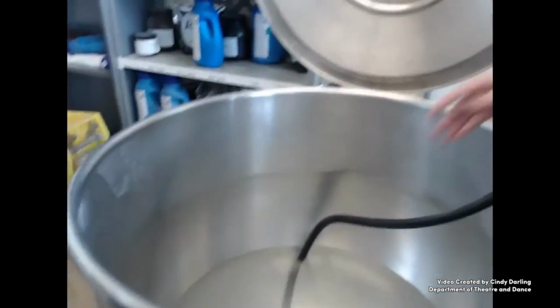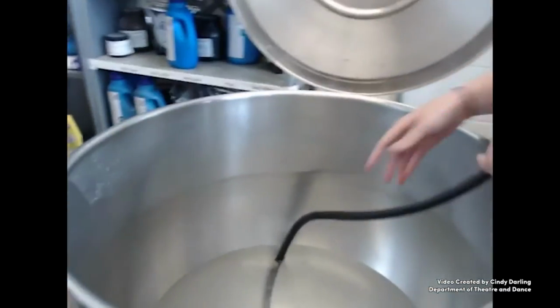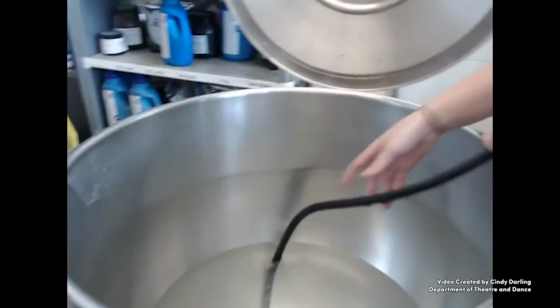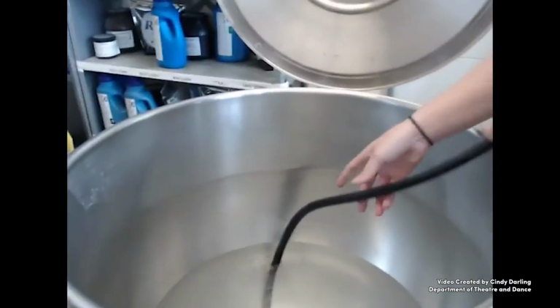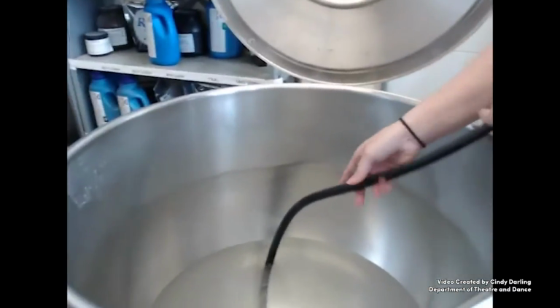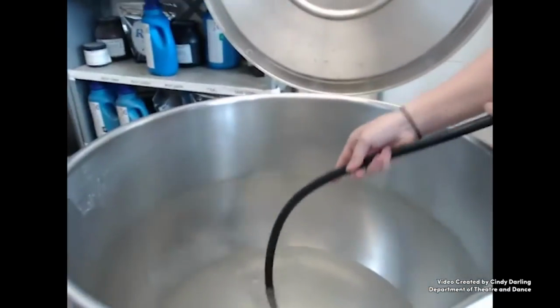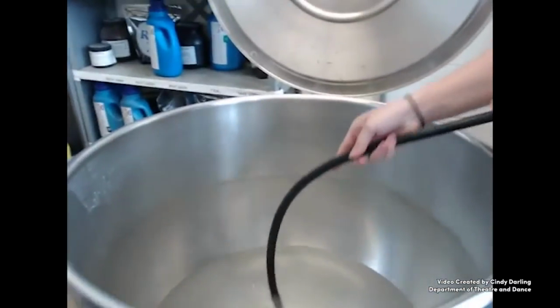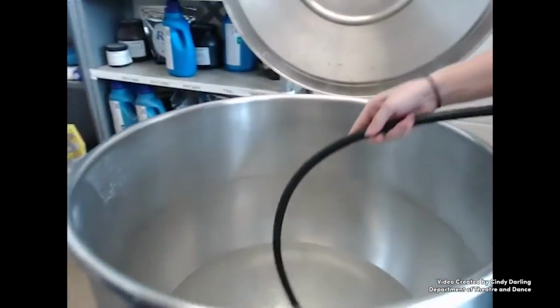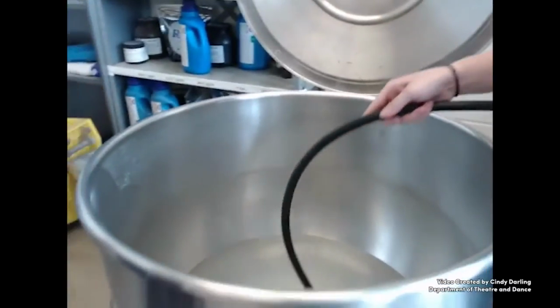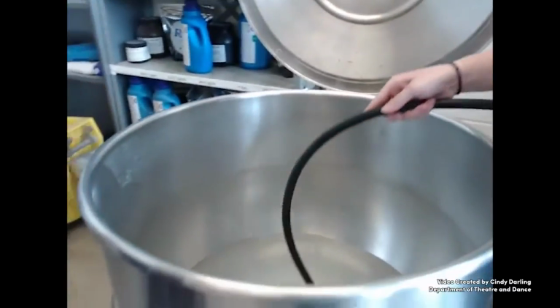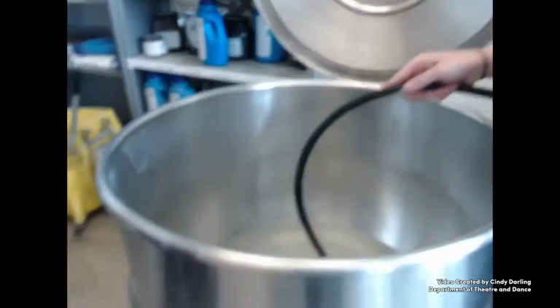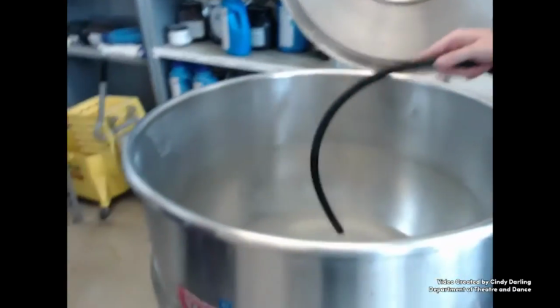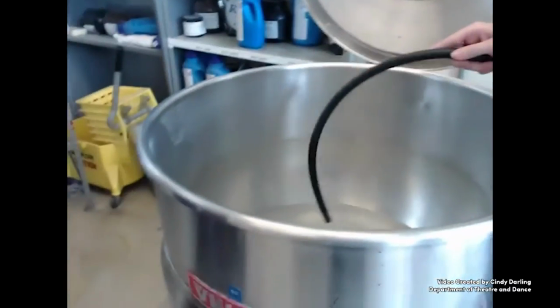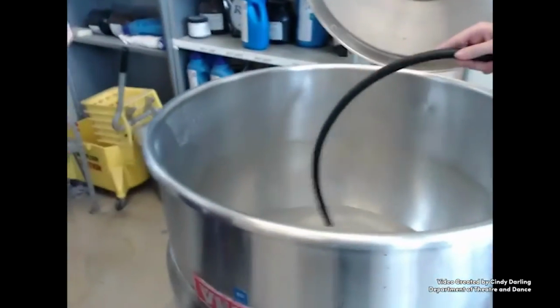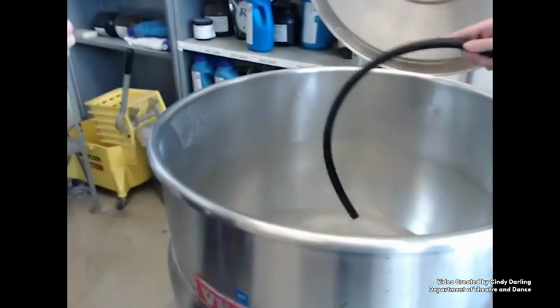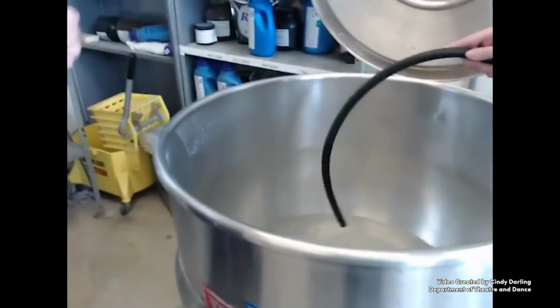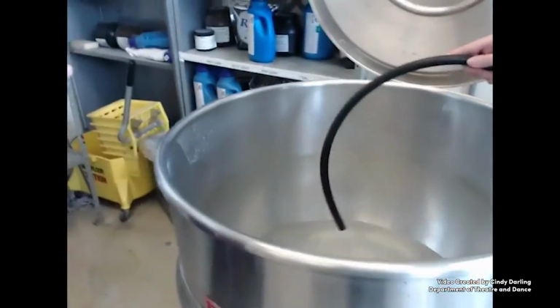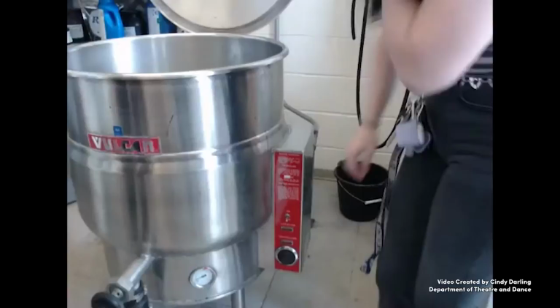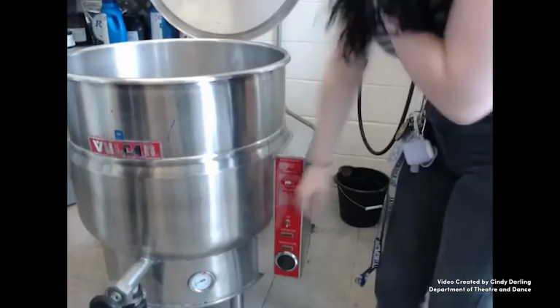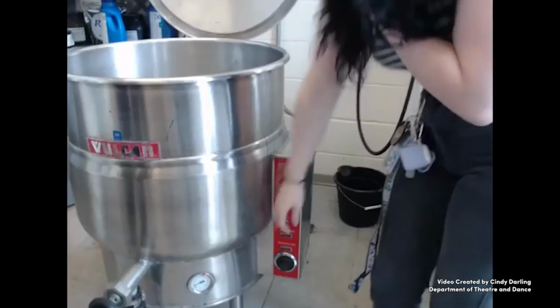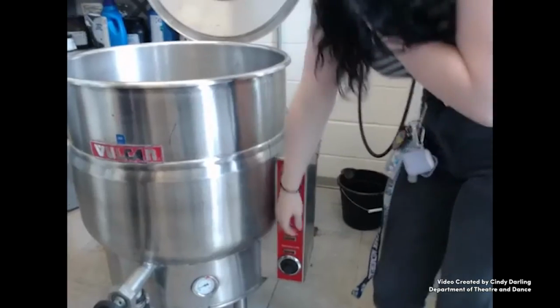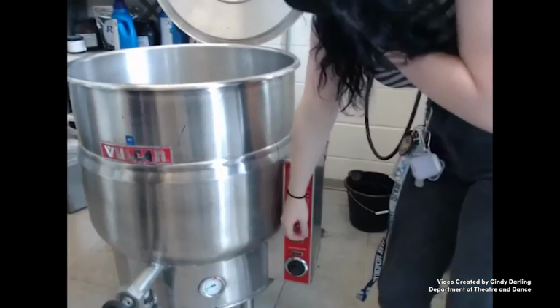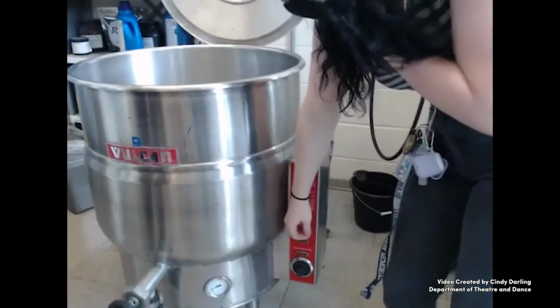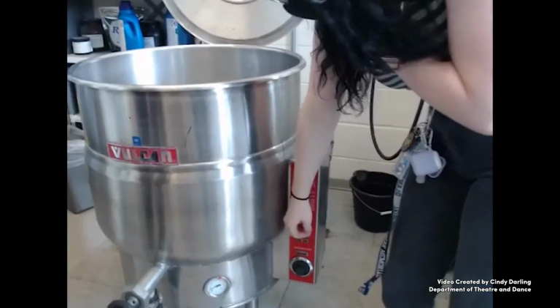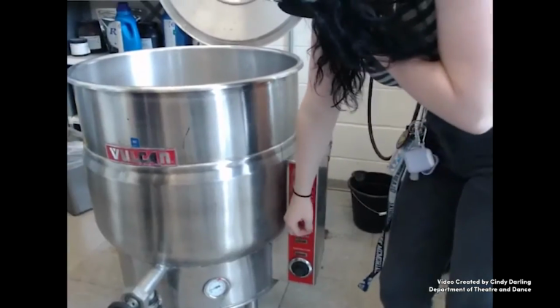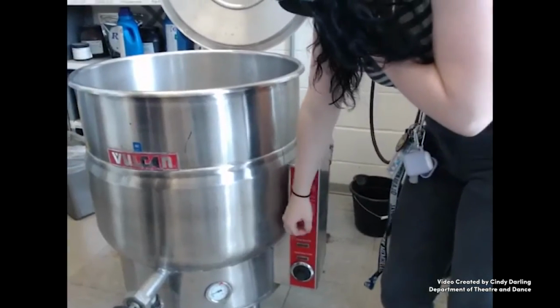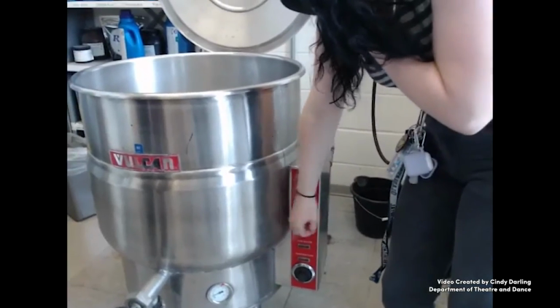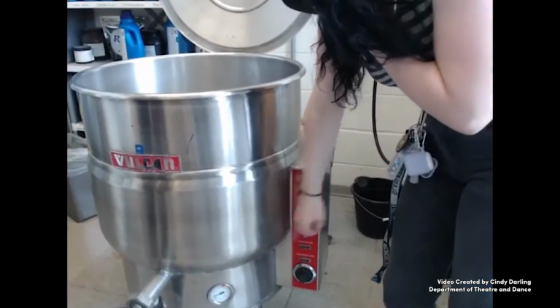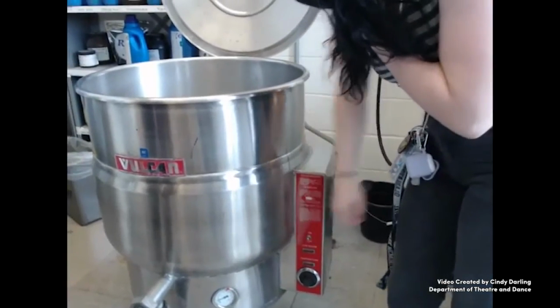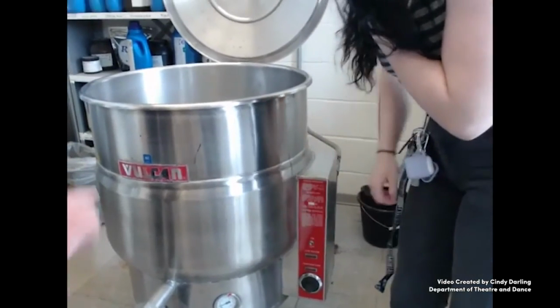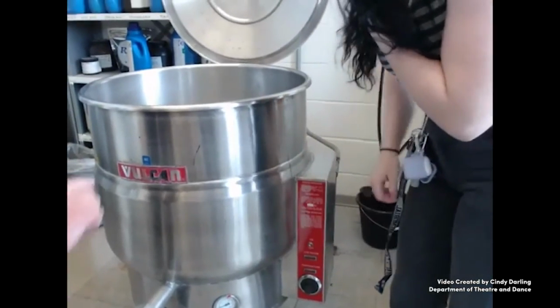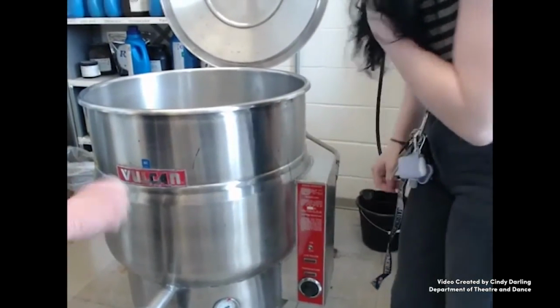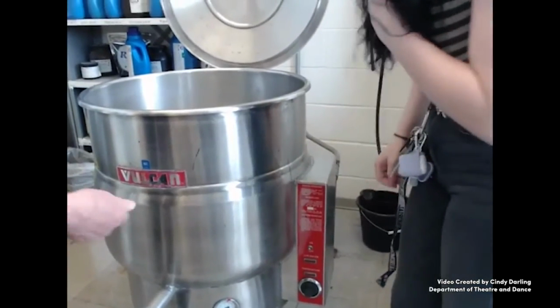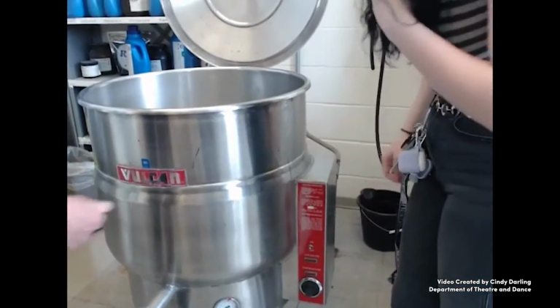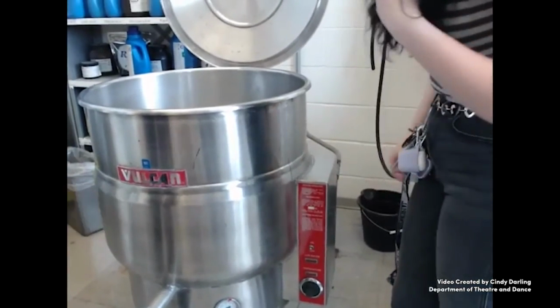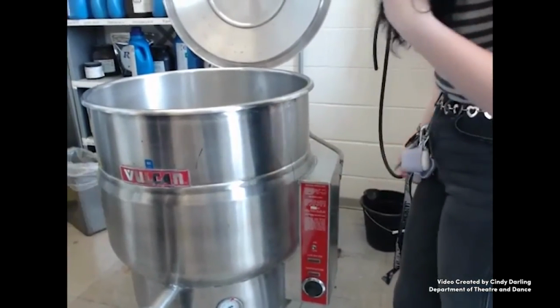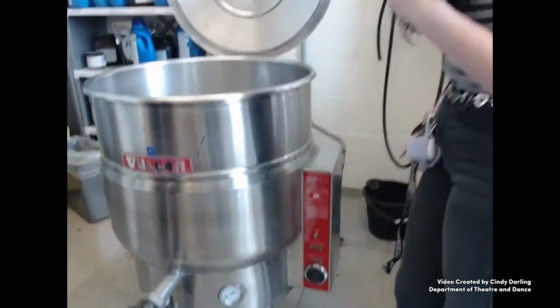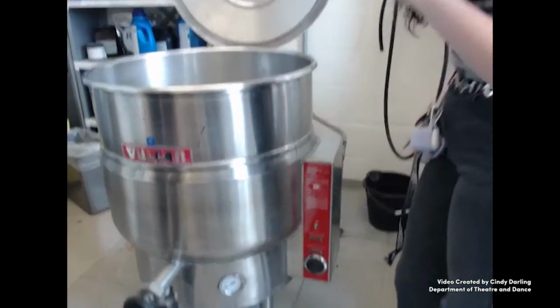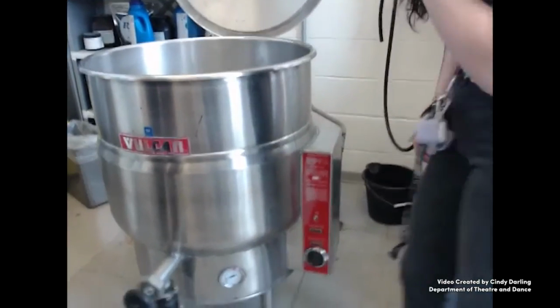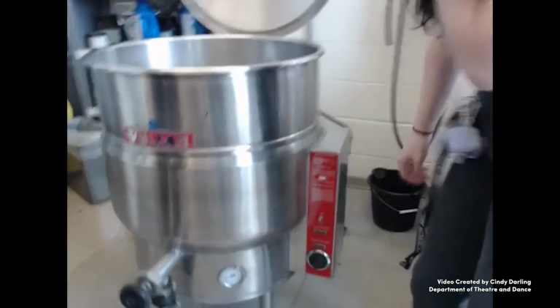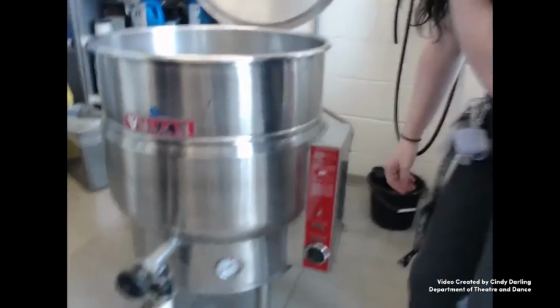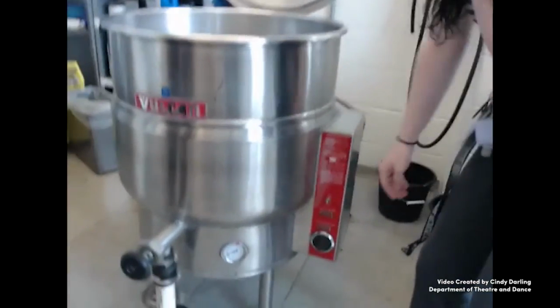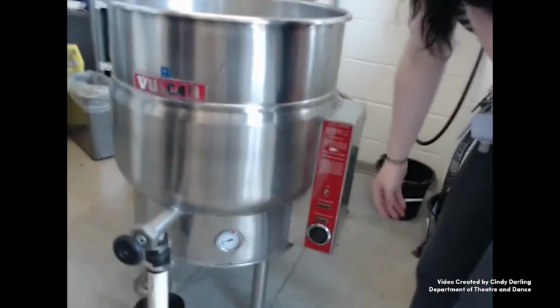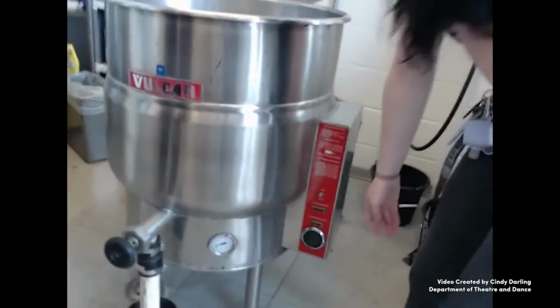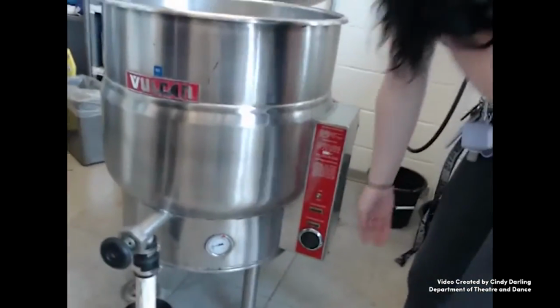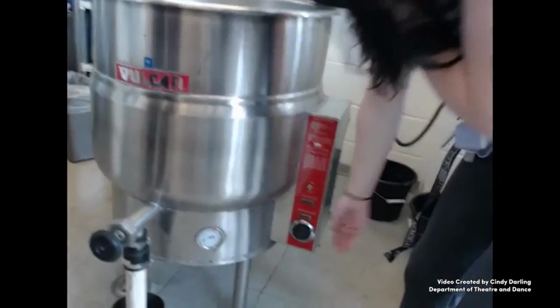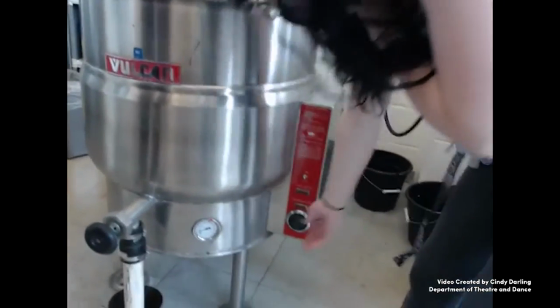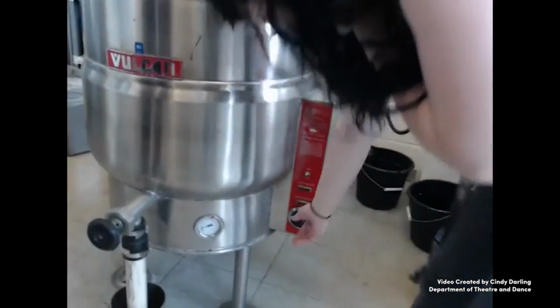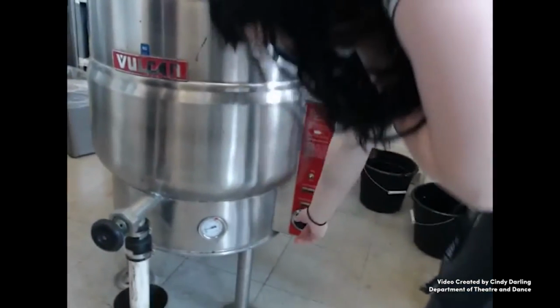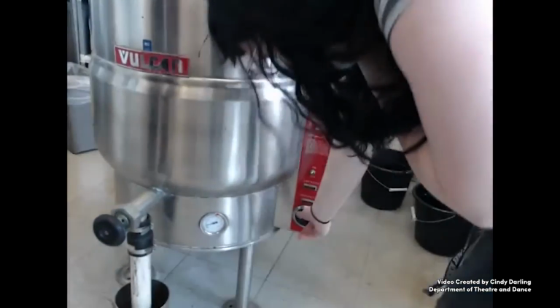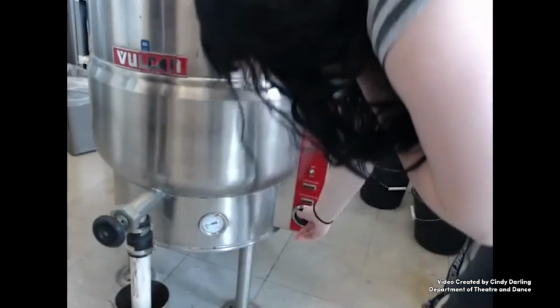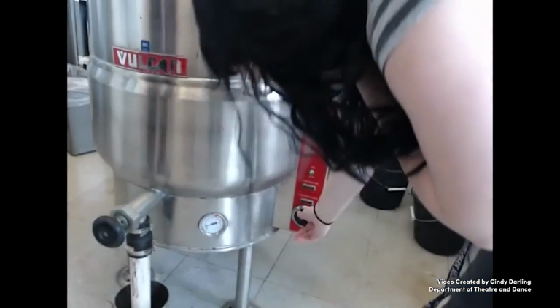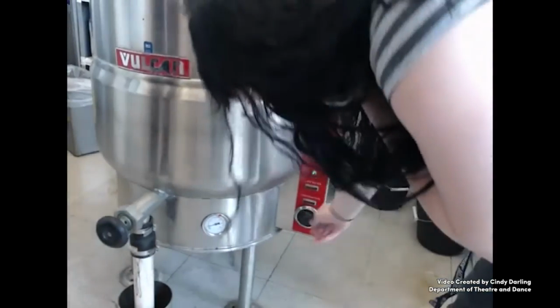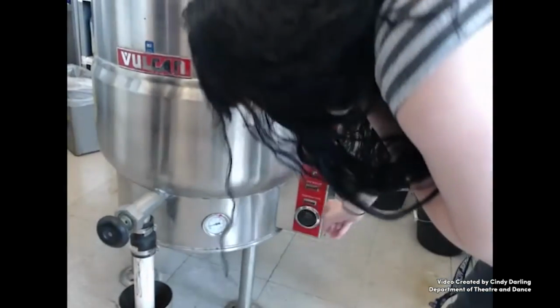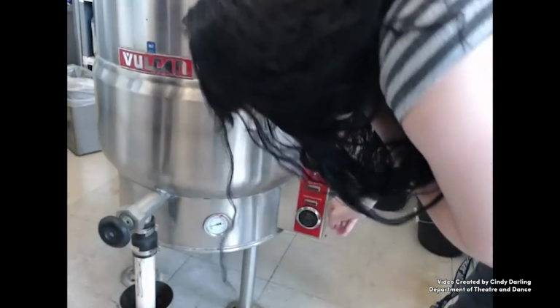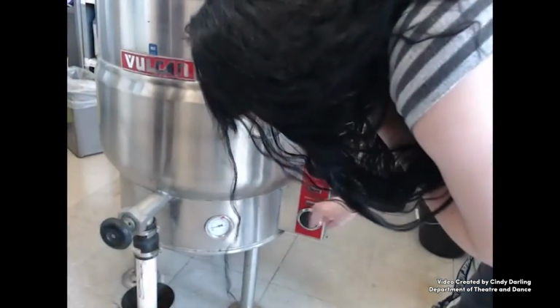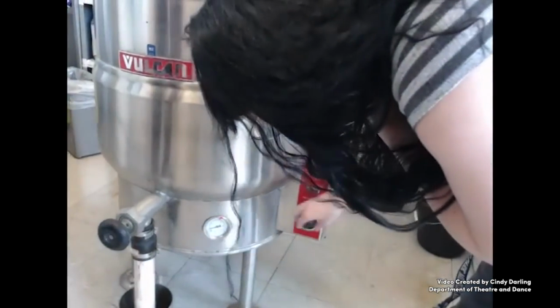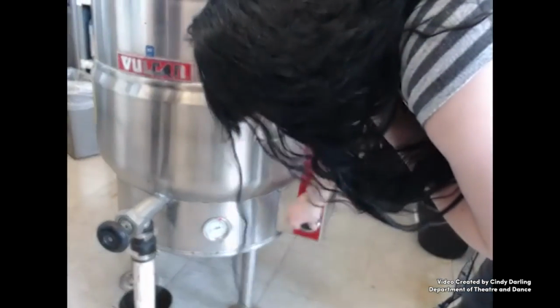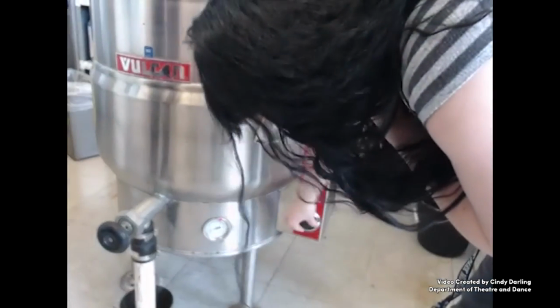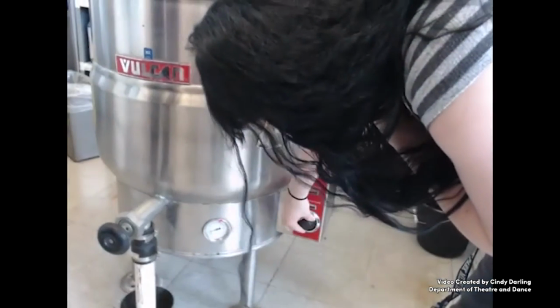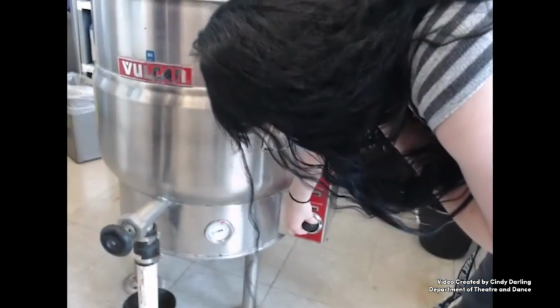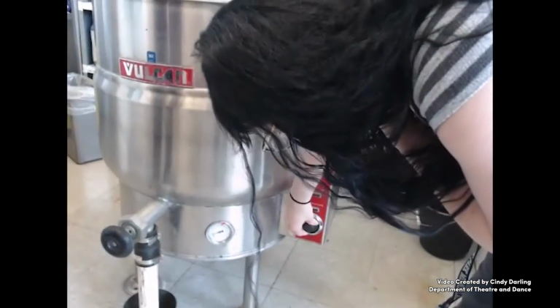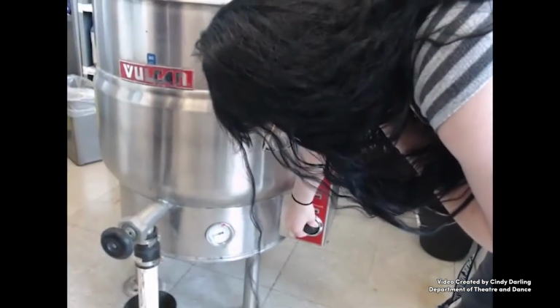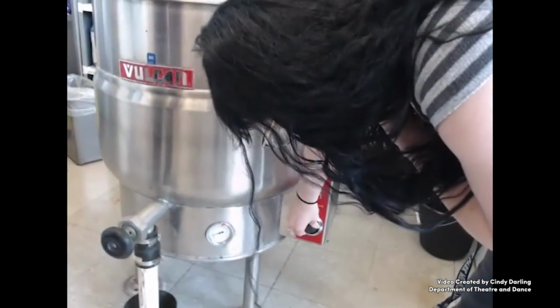The drain needs to be closed, and once the pot is full, it is turned on and set to the highest setting, which is 10.